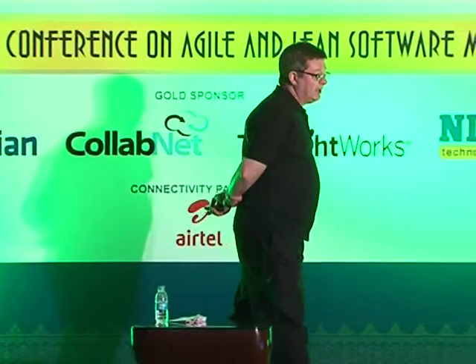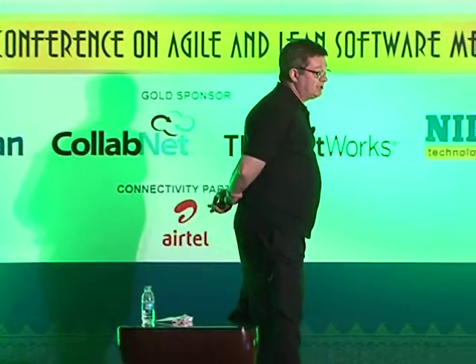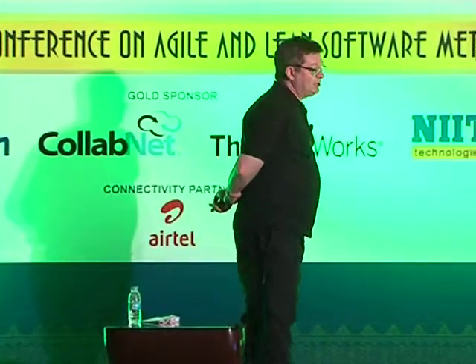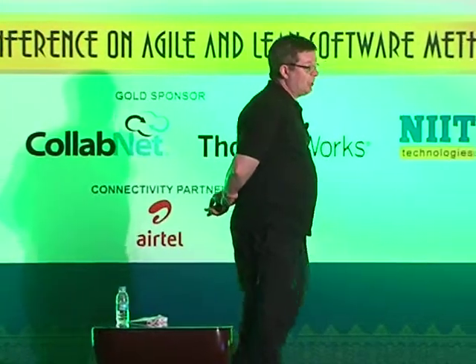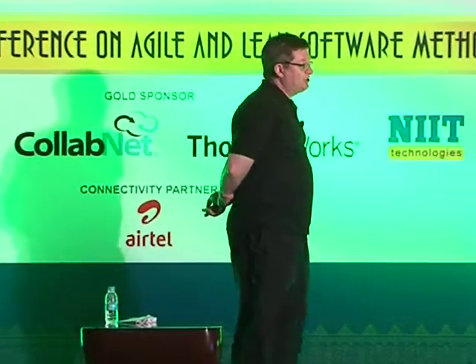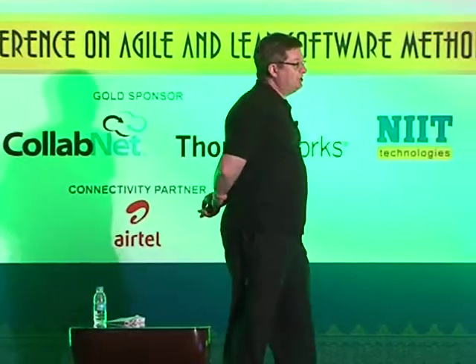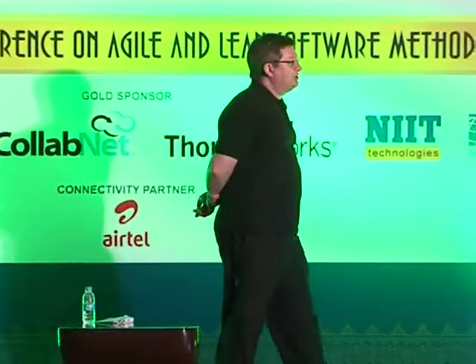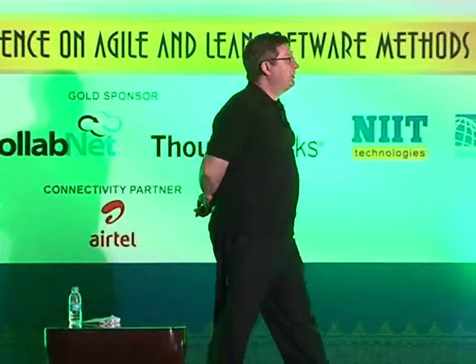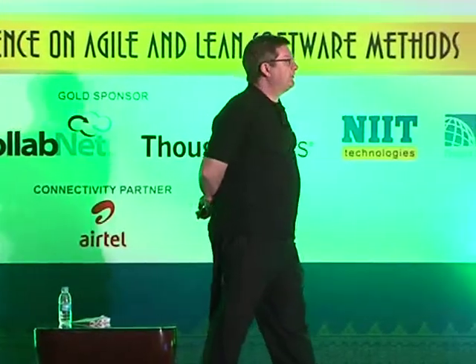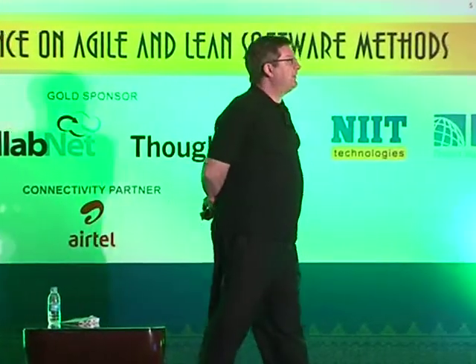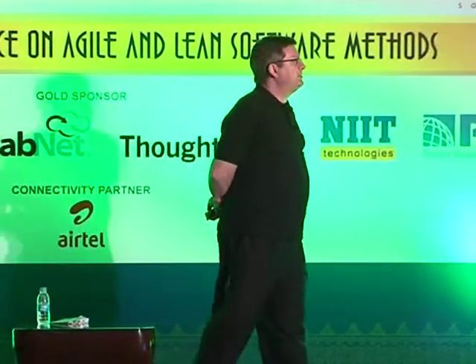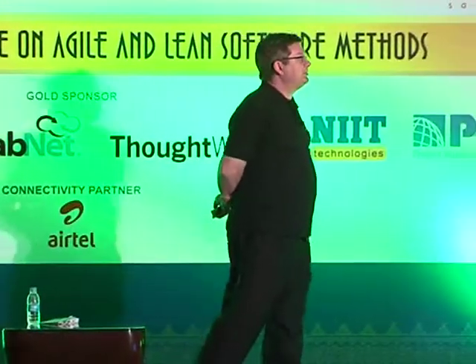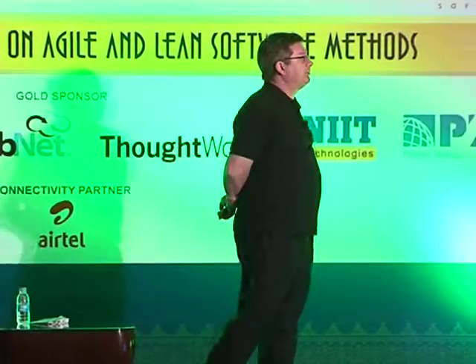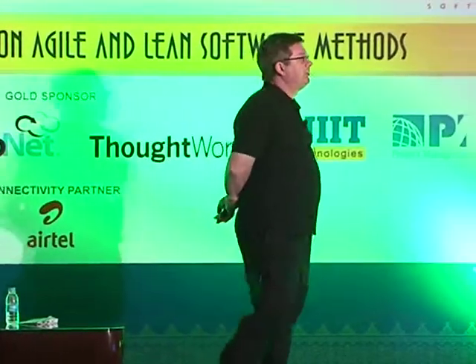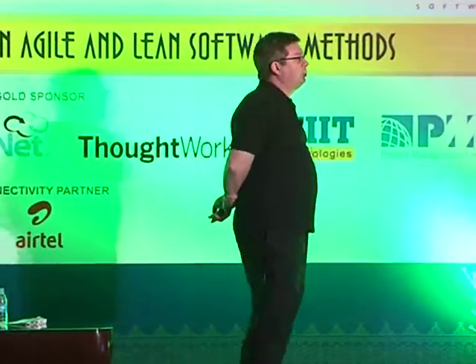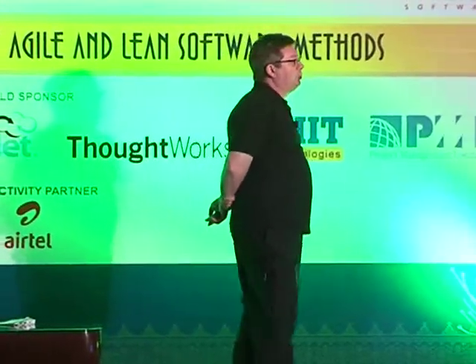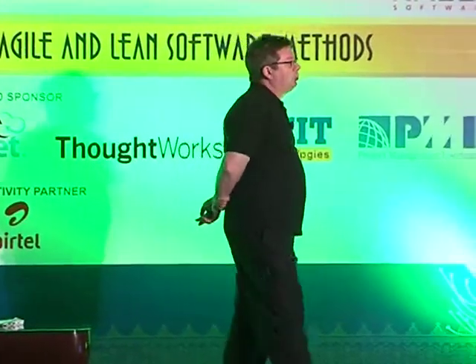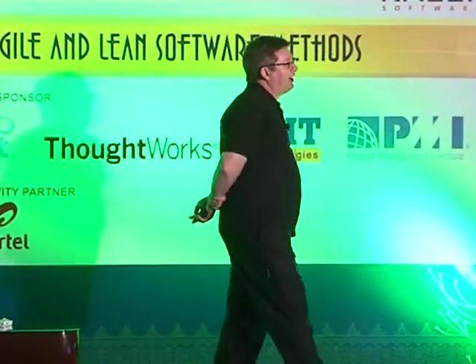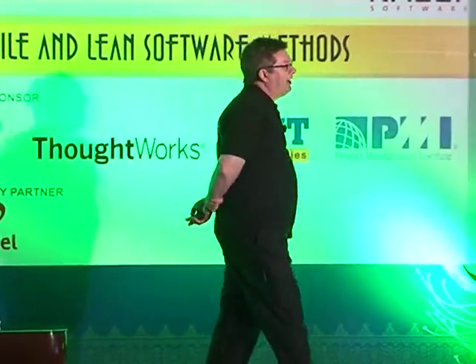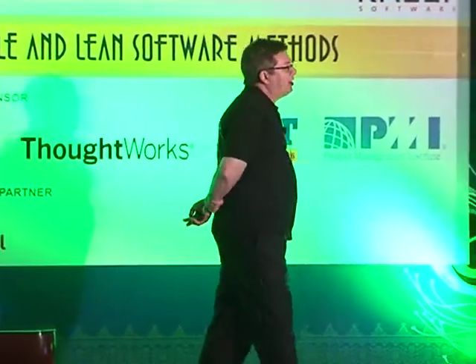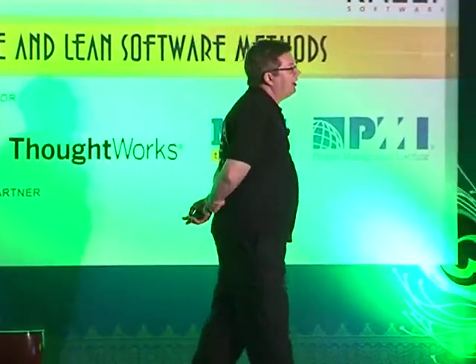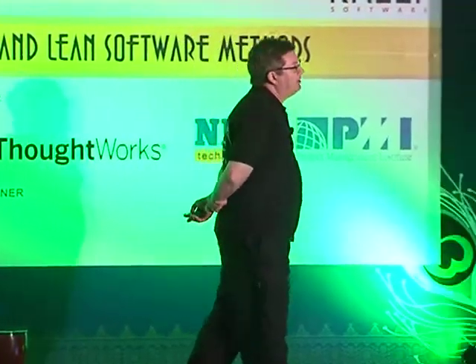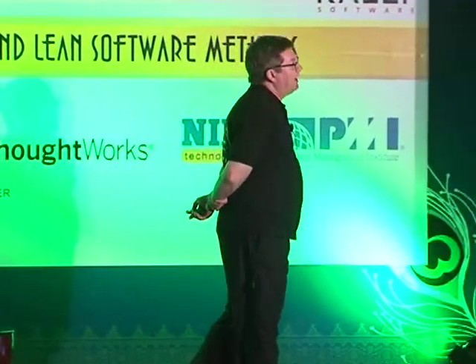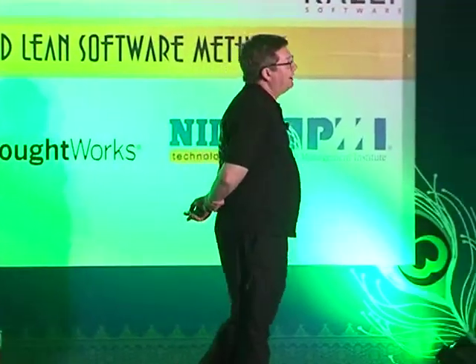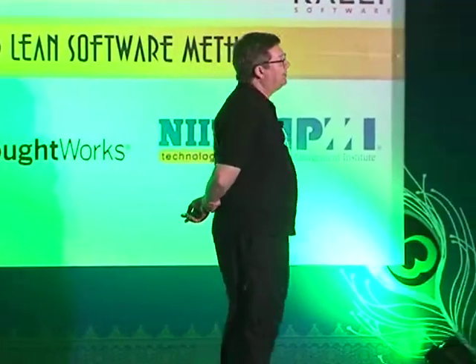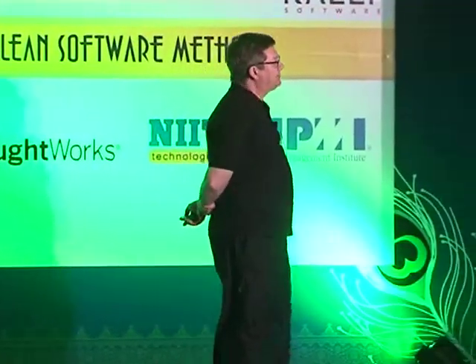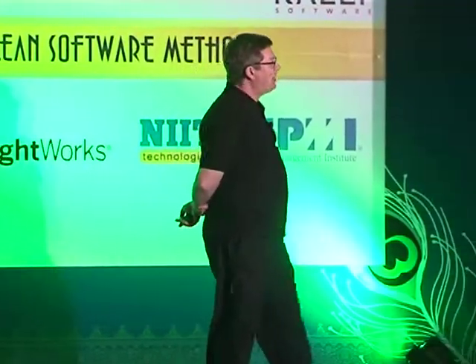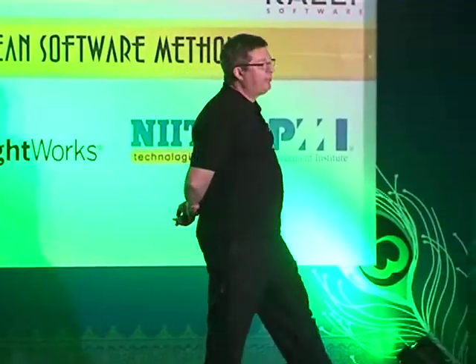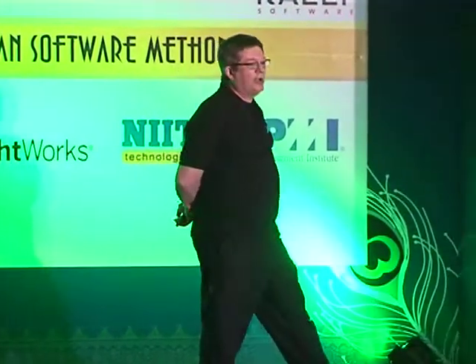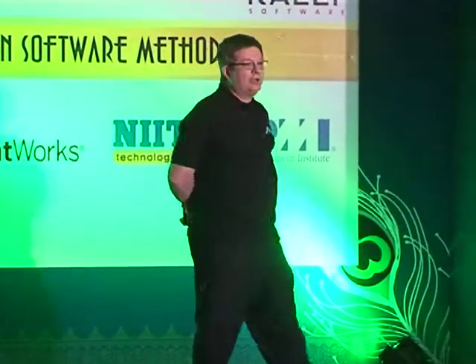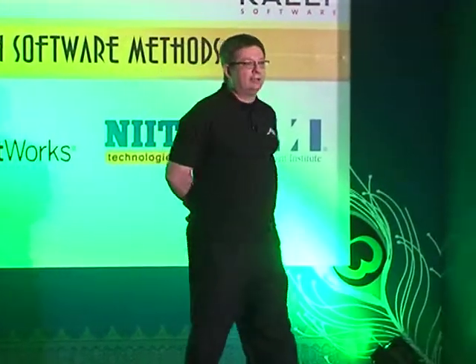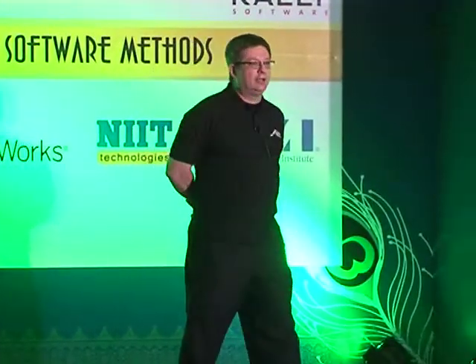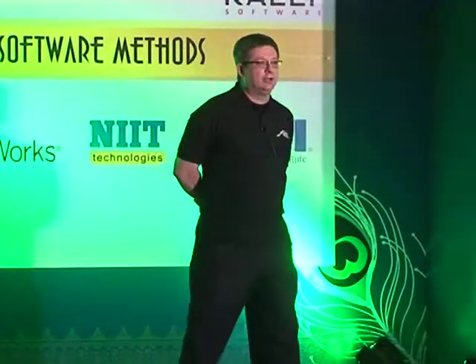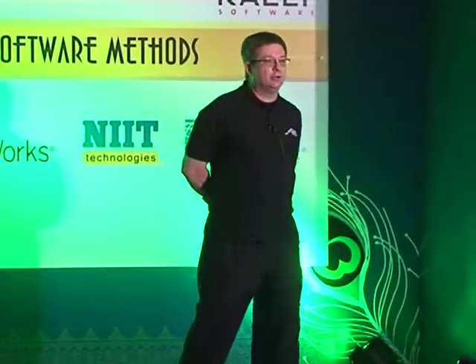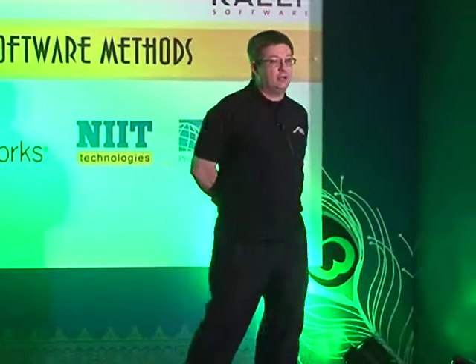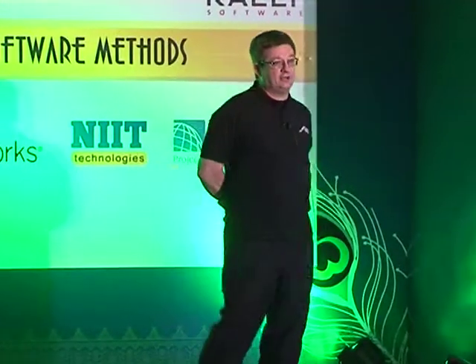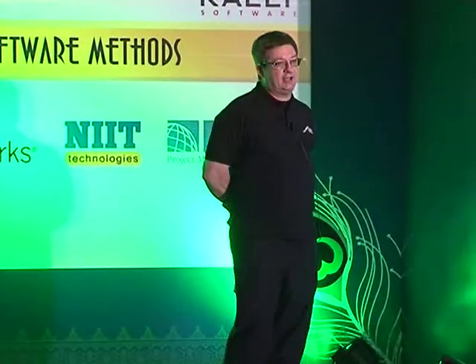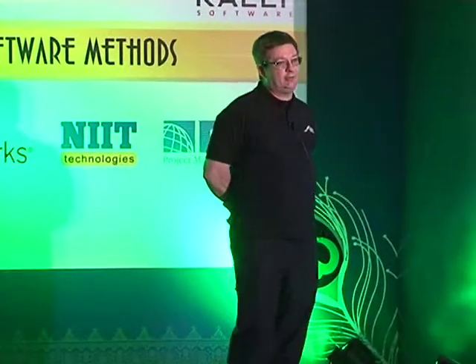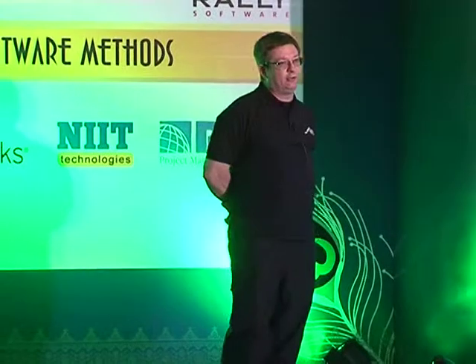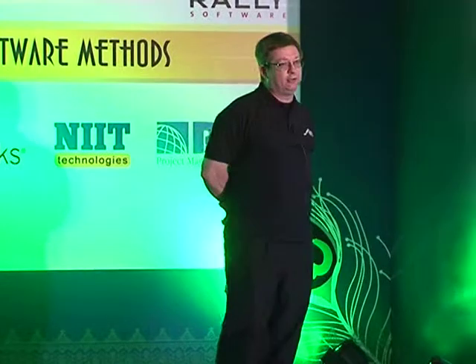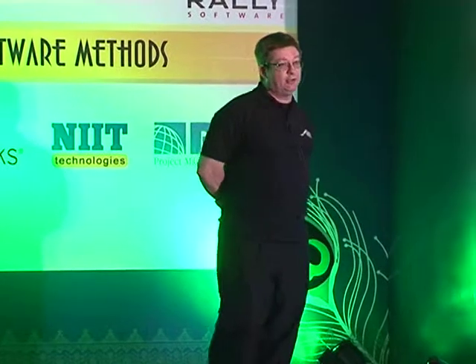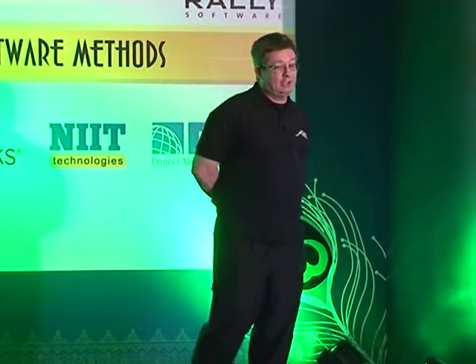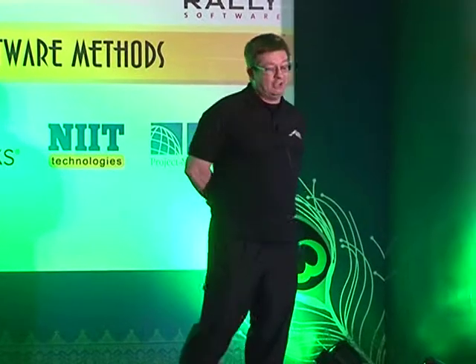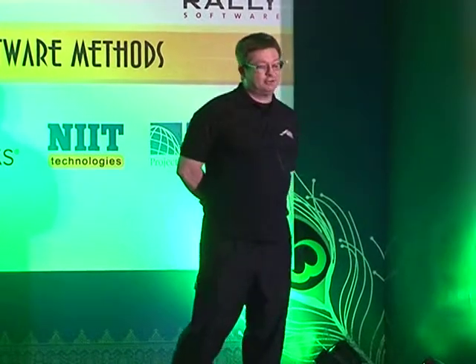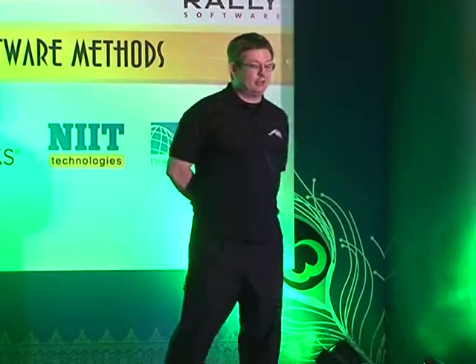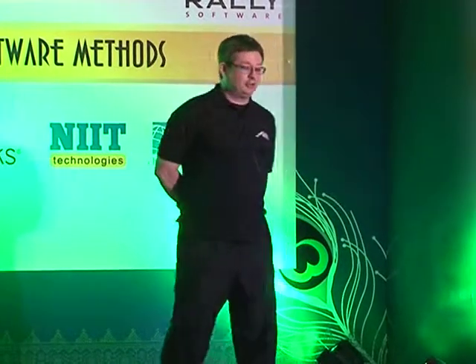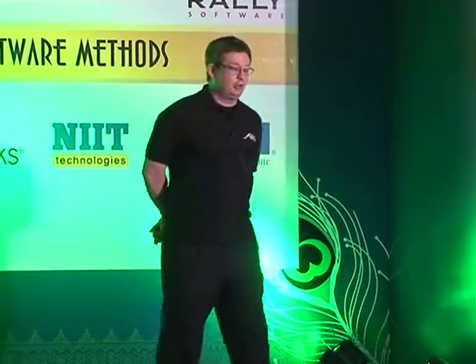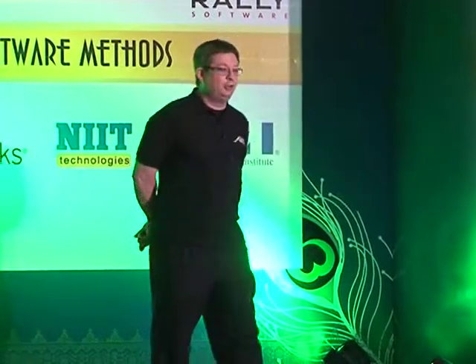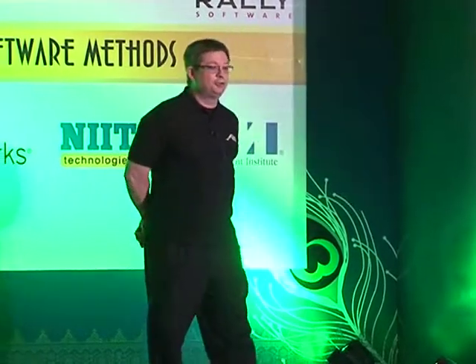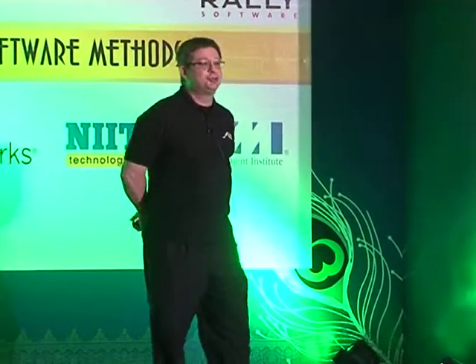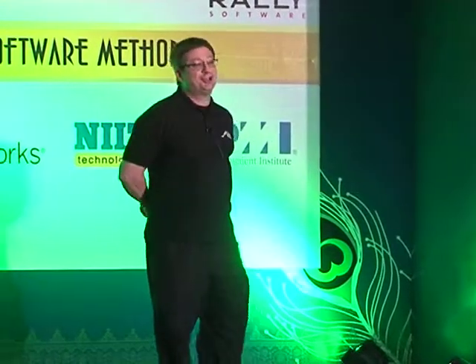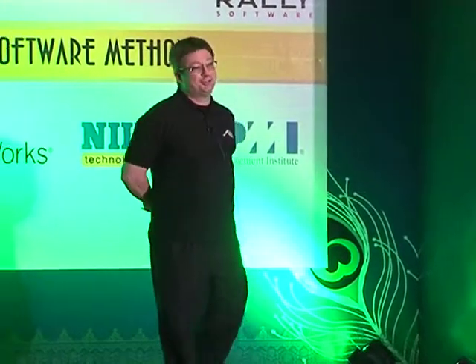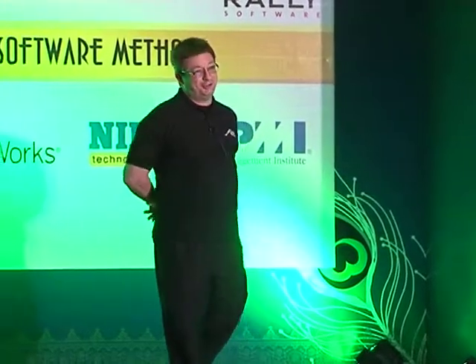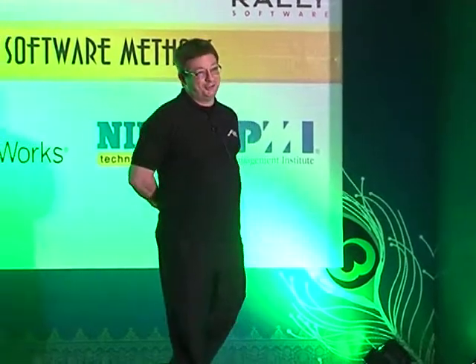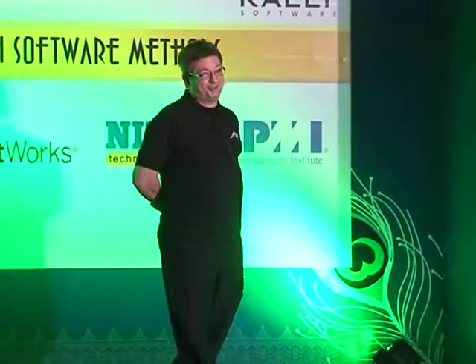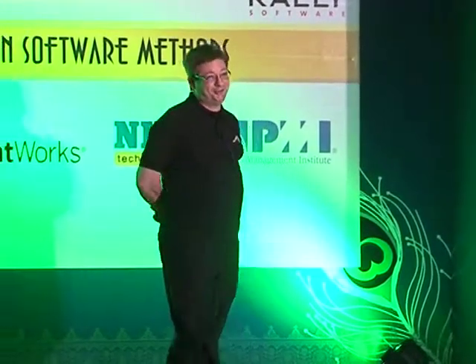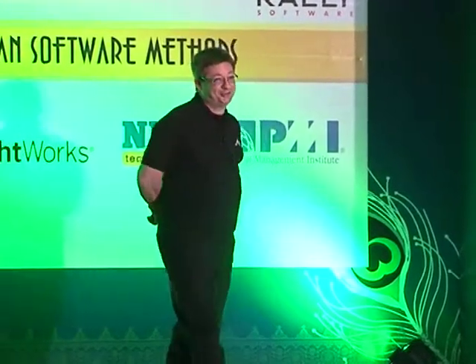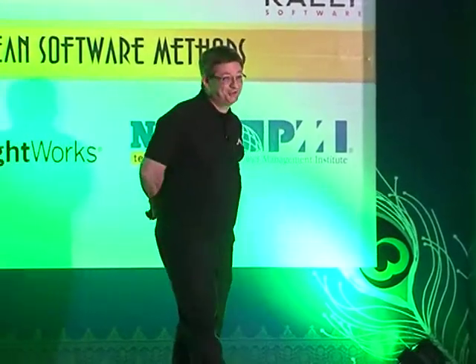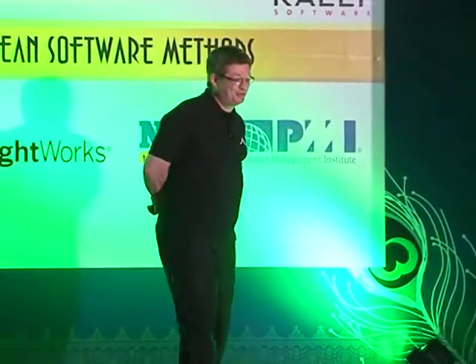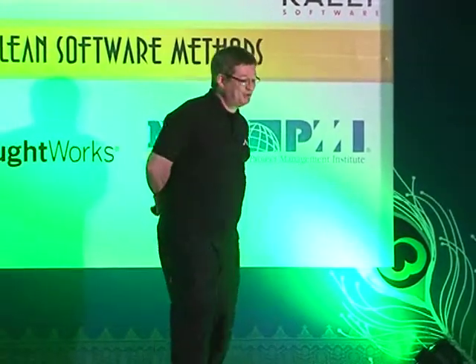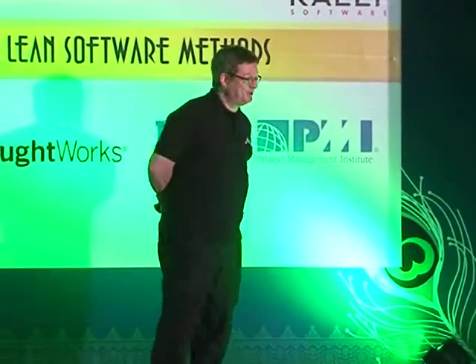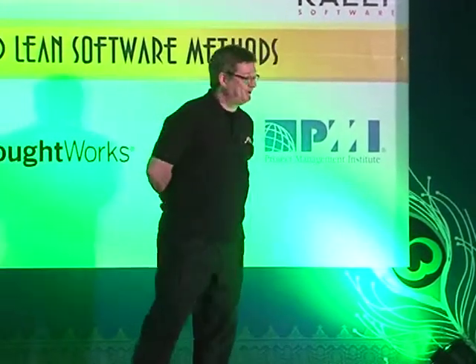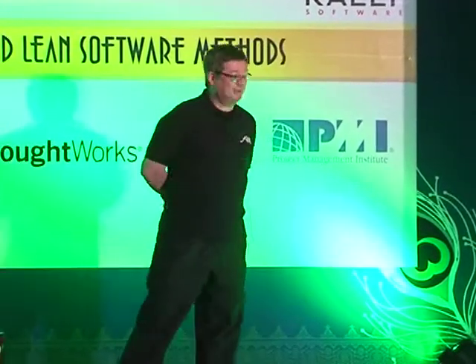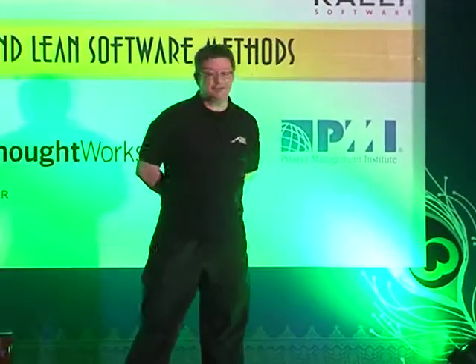A question came up: do we ever find something cool and then stop liking it later? Yes, absolutely. I'll show you the trajectory of those things in just a second.